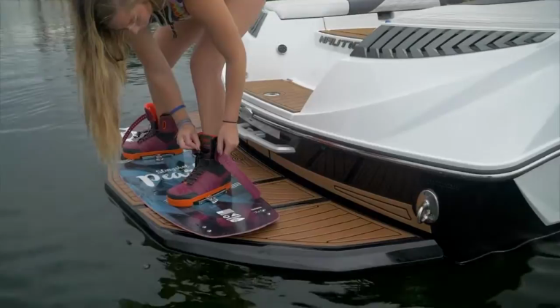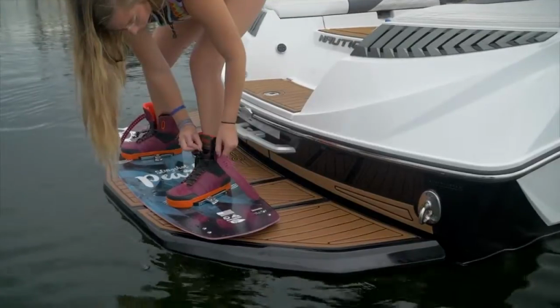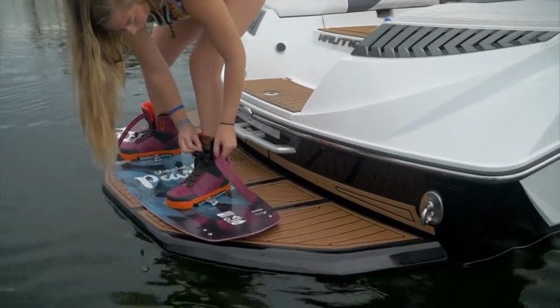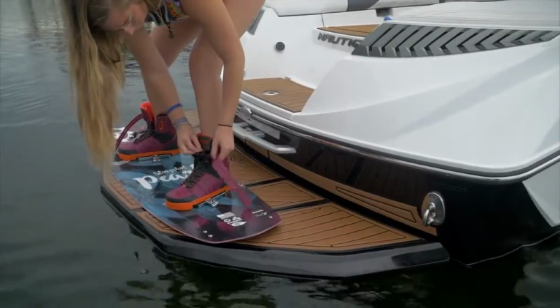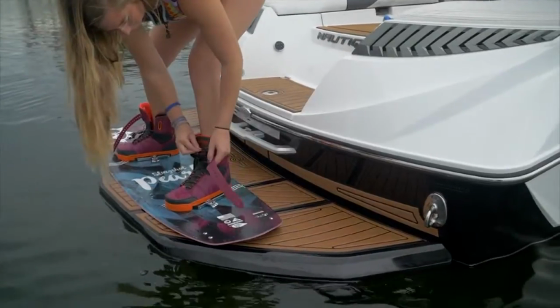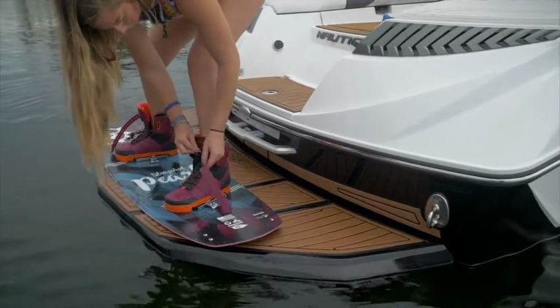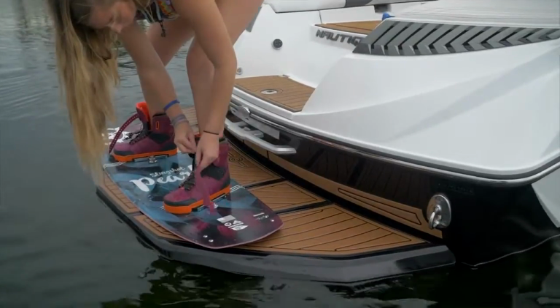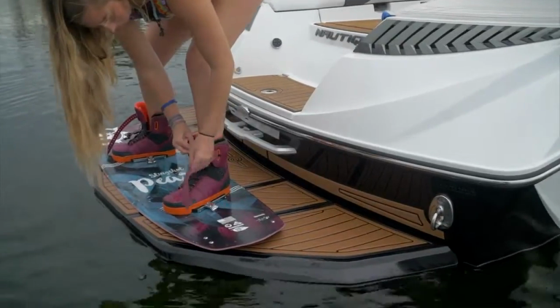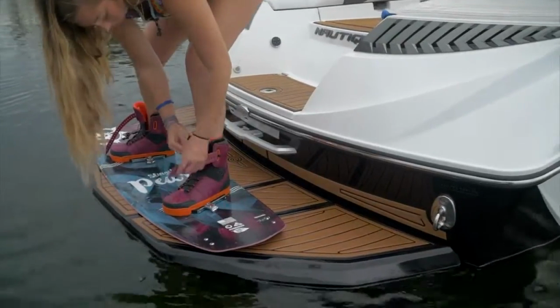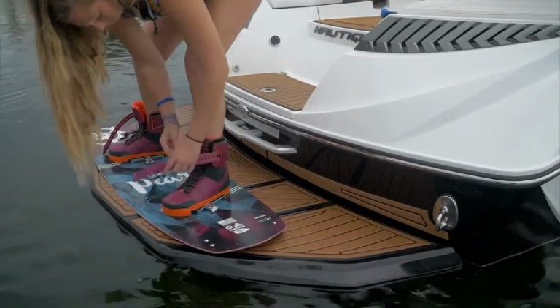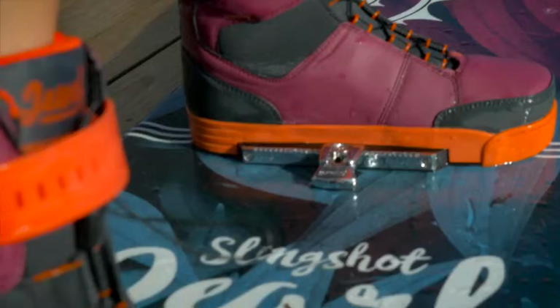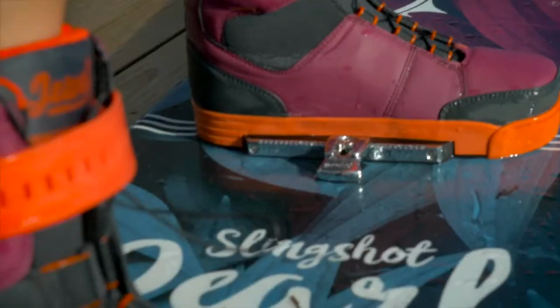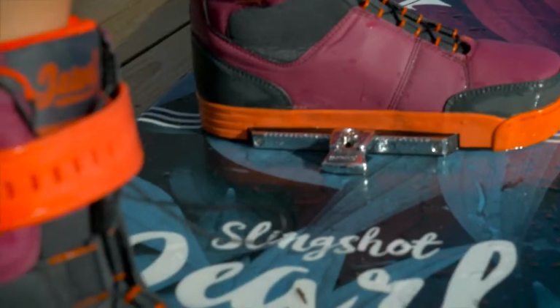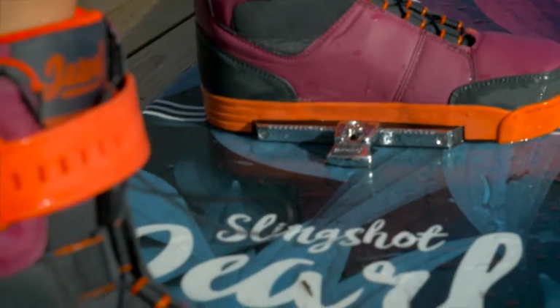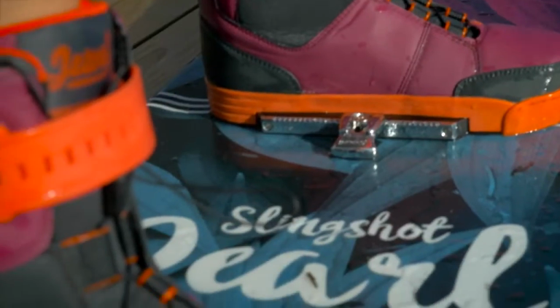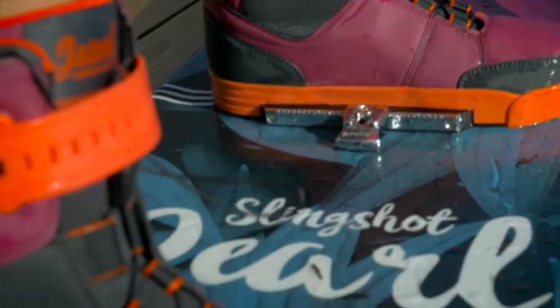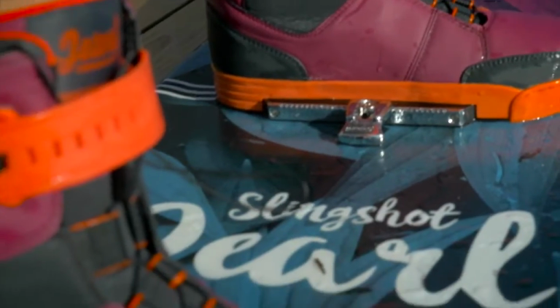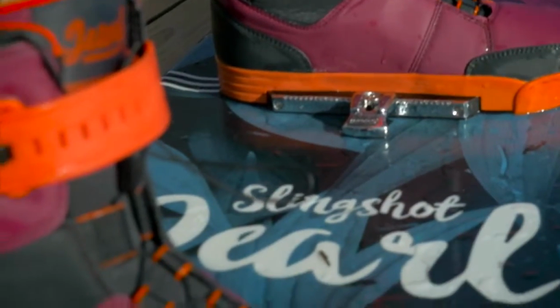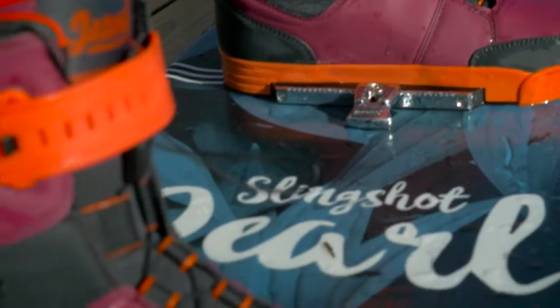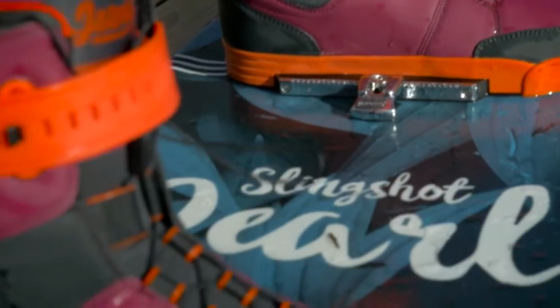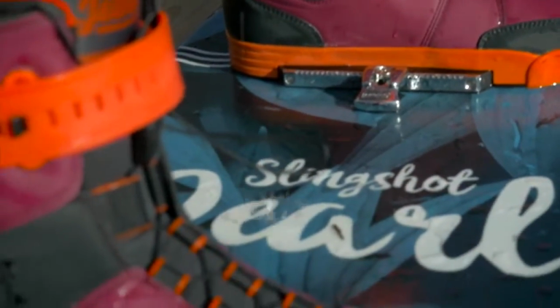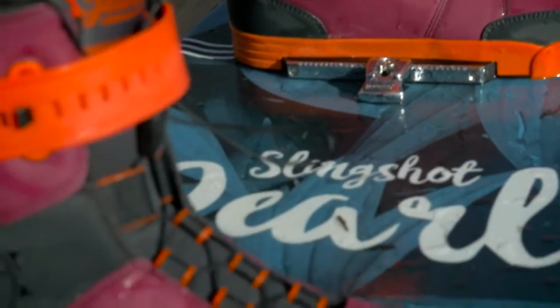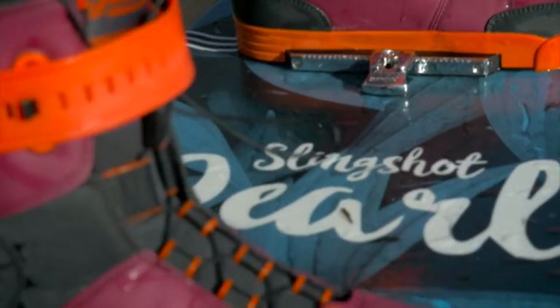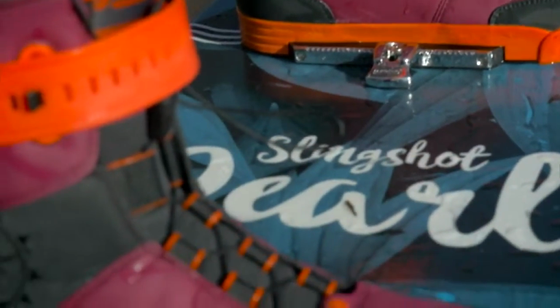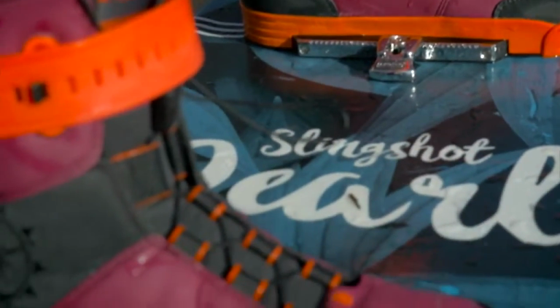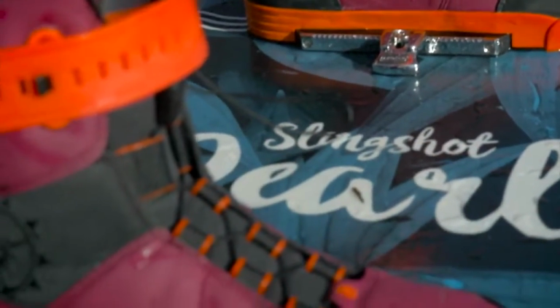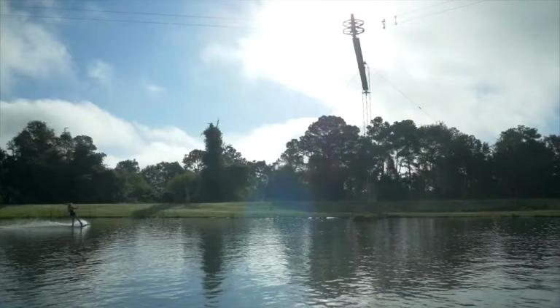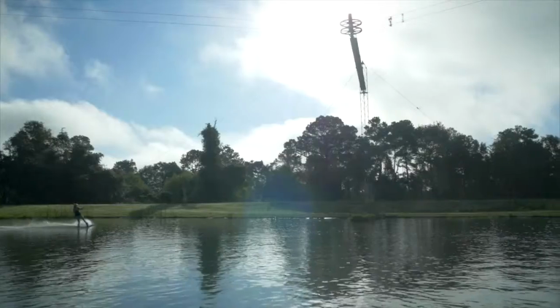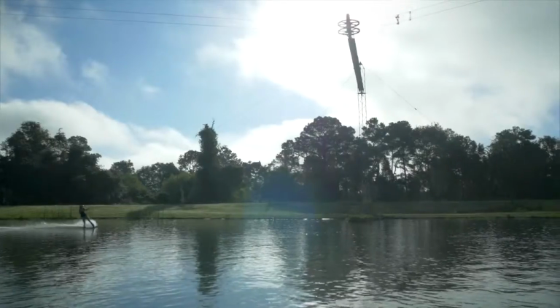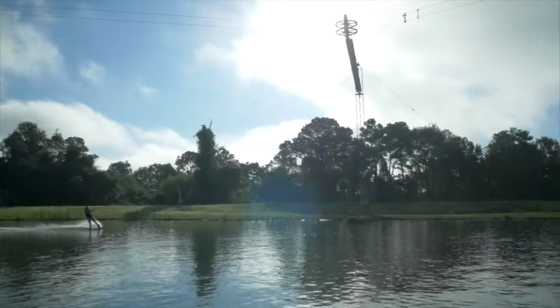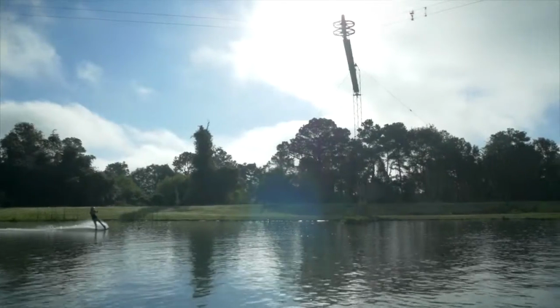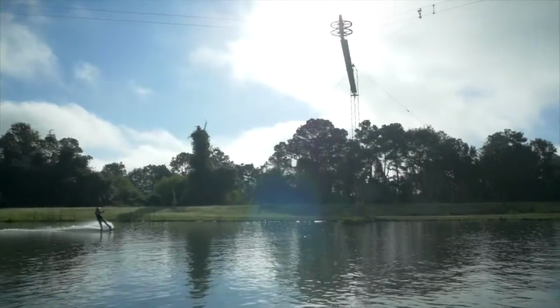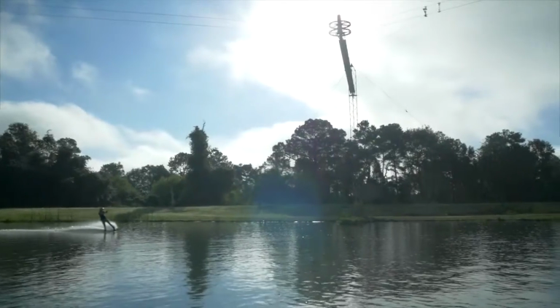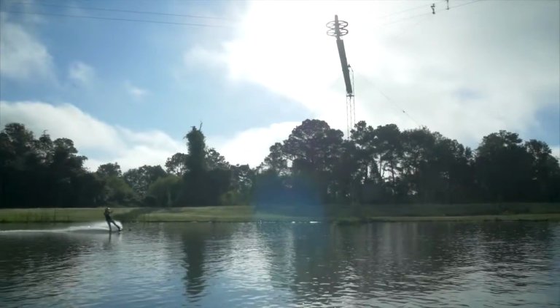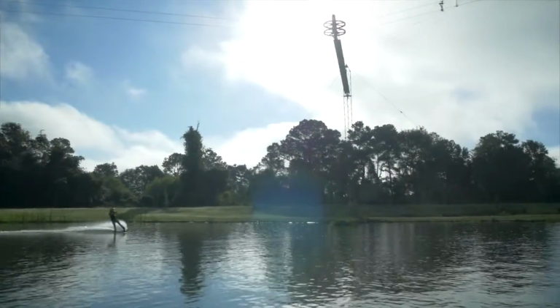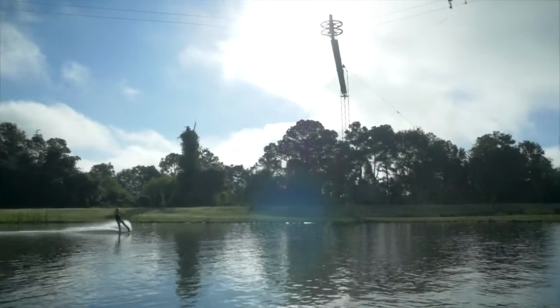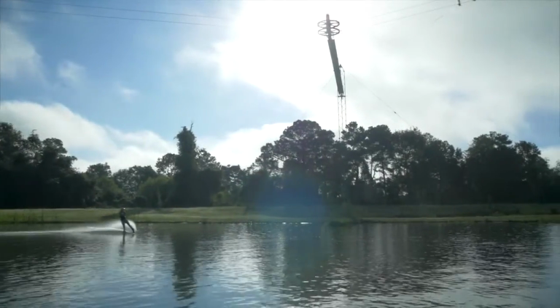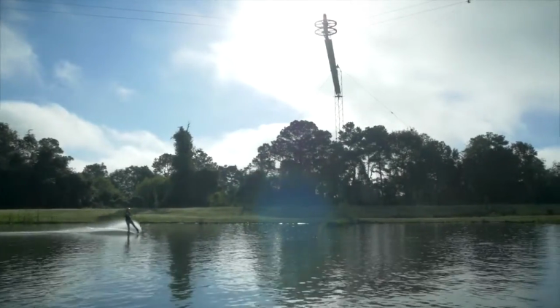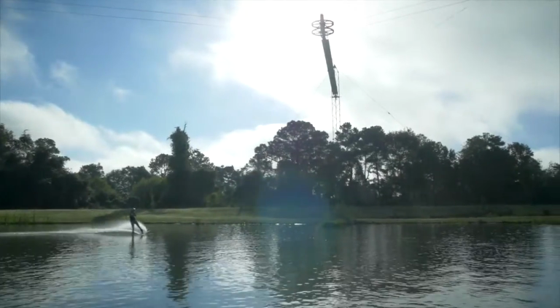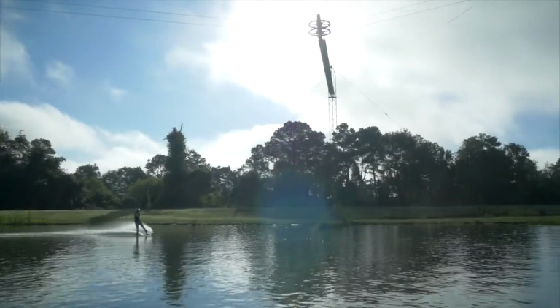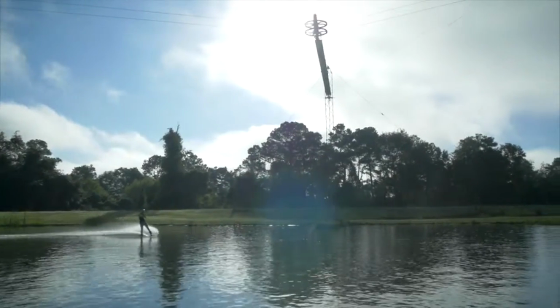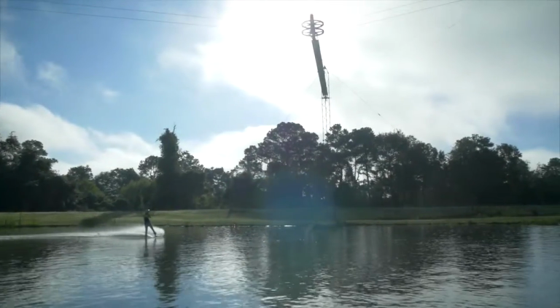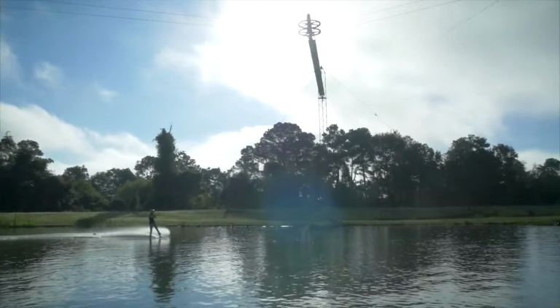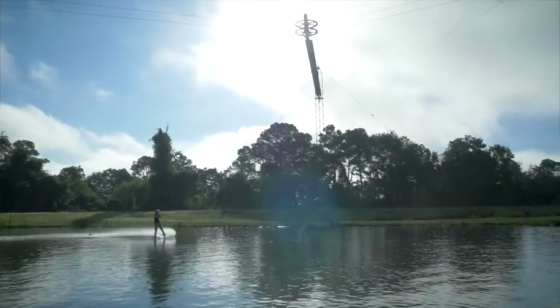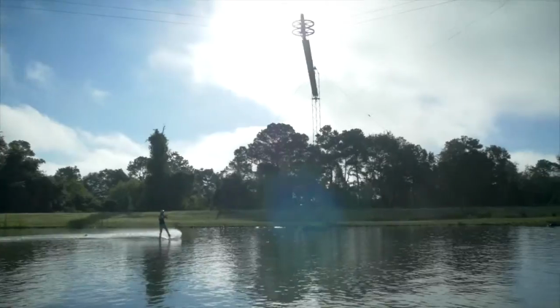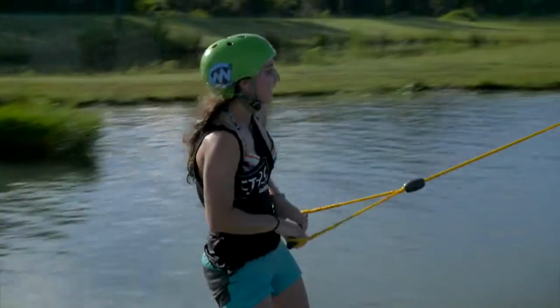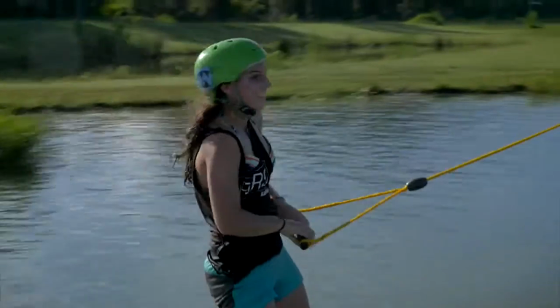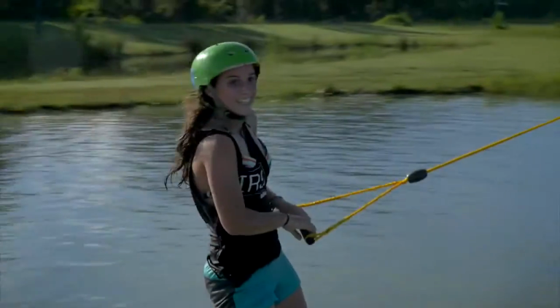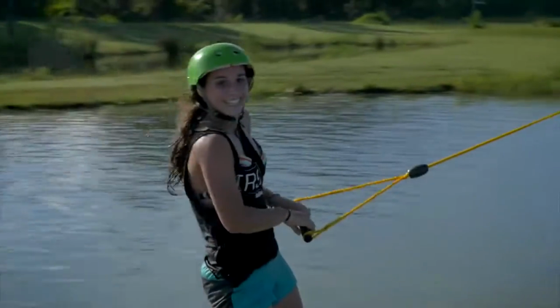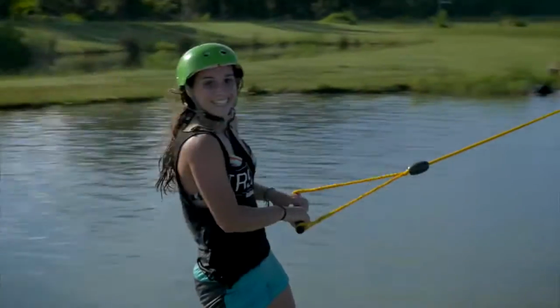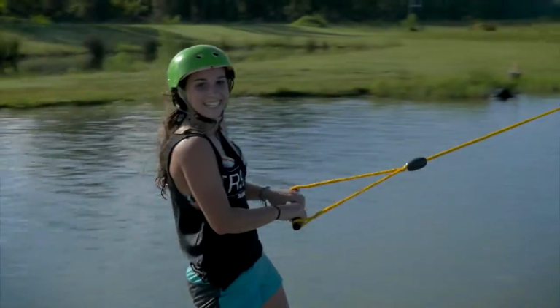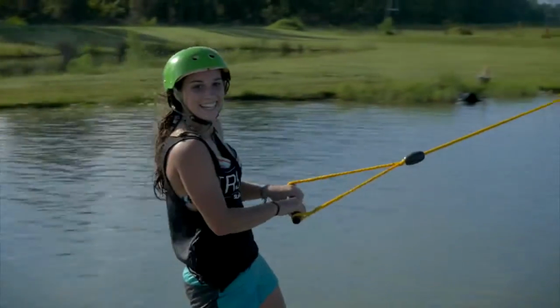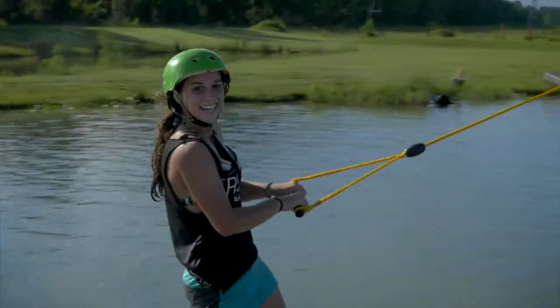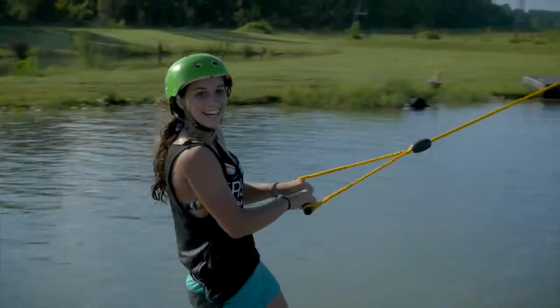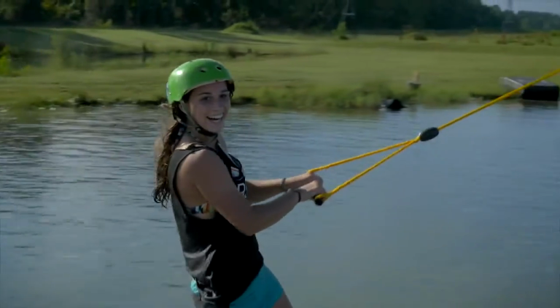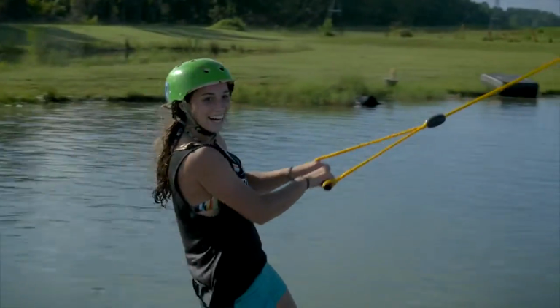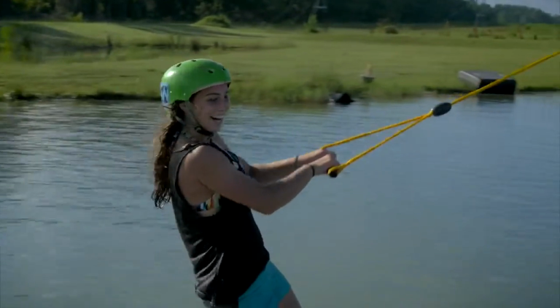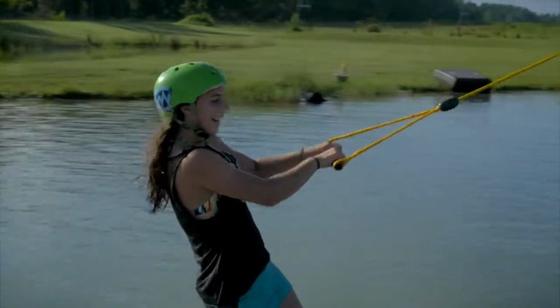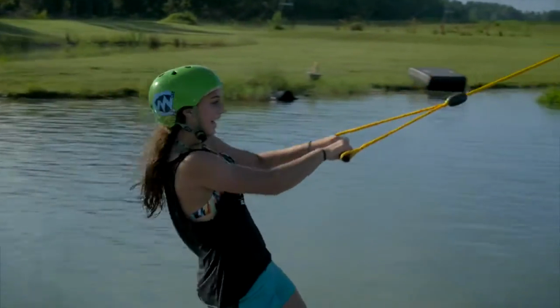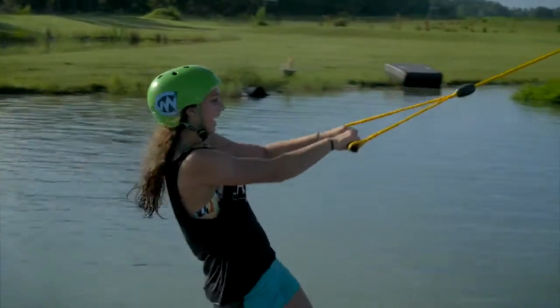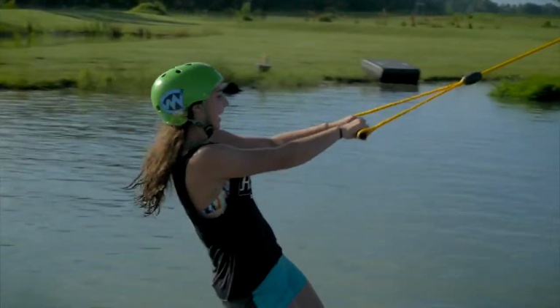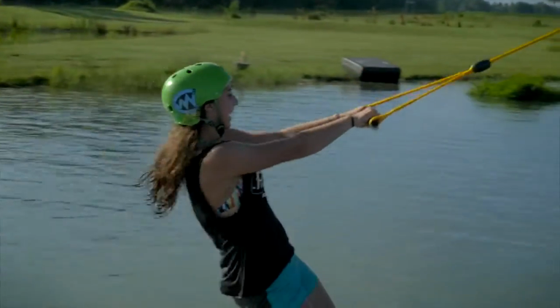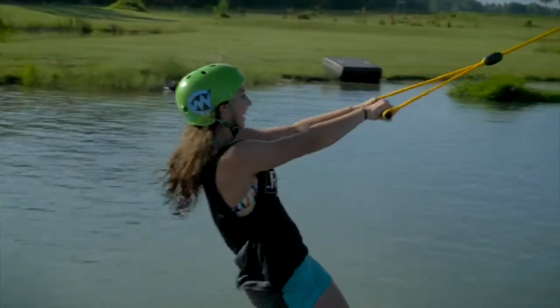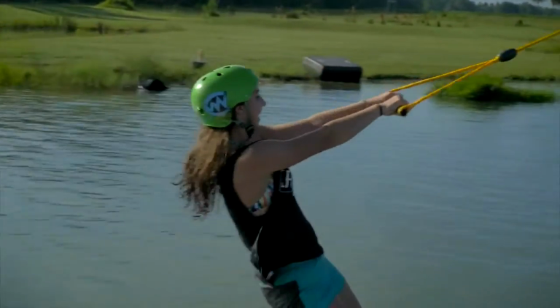The classic outline shape combines with continuous rocker lines, giving the Pearl a fast, fun and effortless feel.